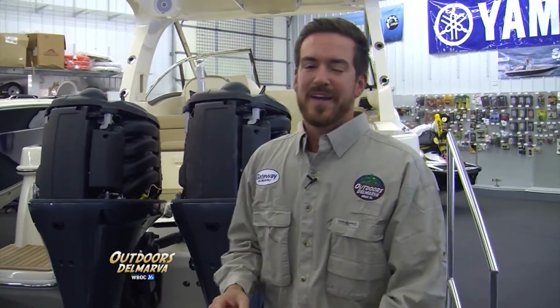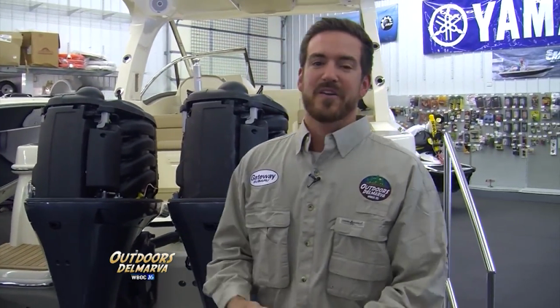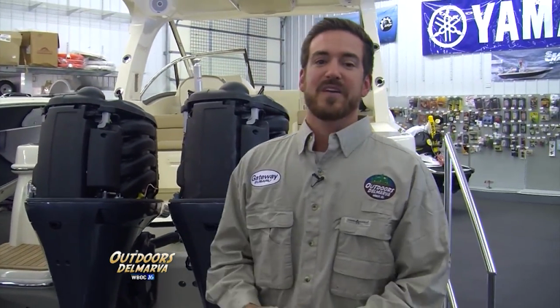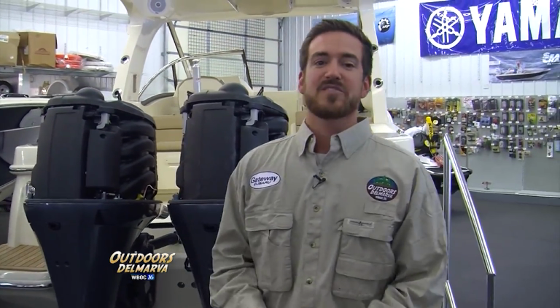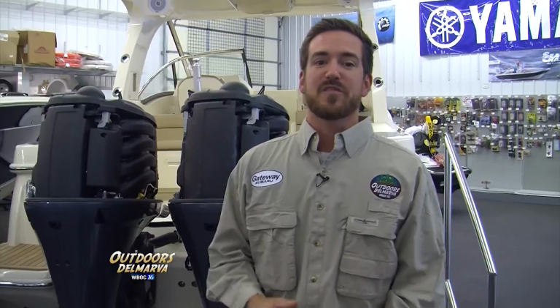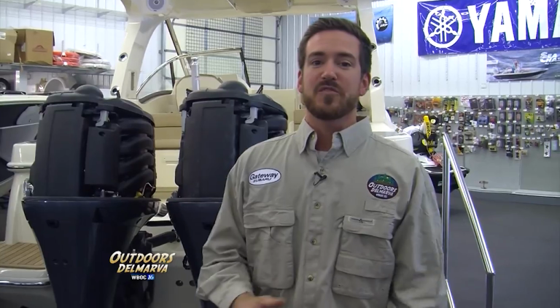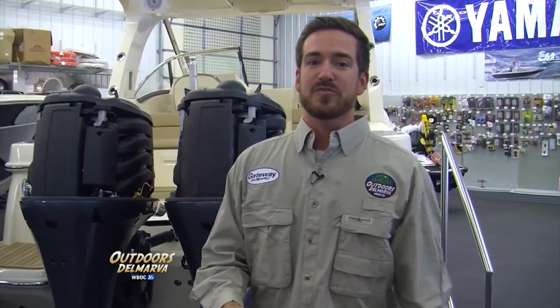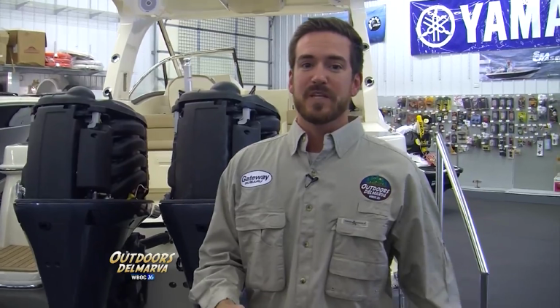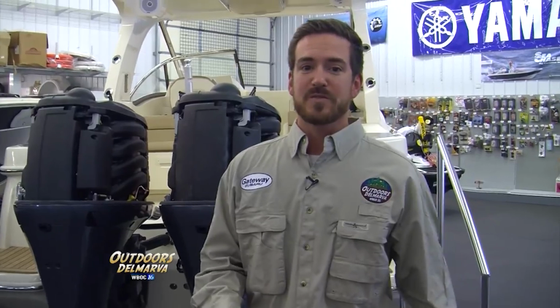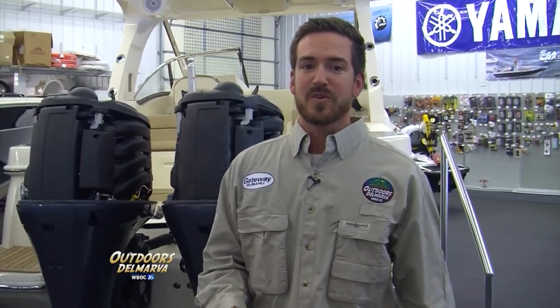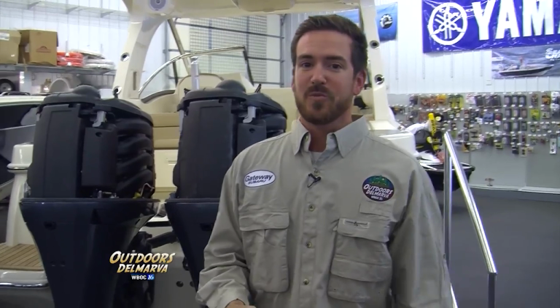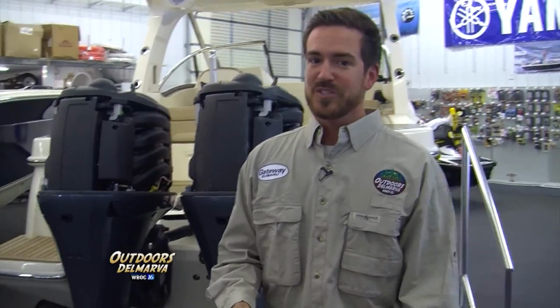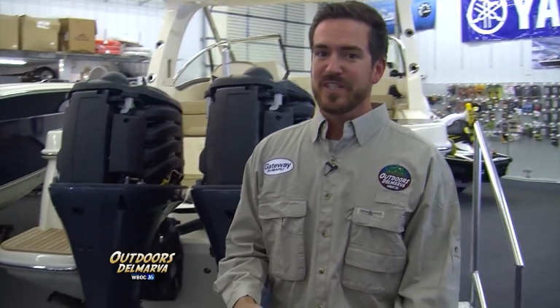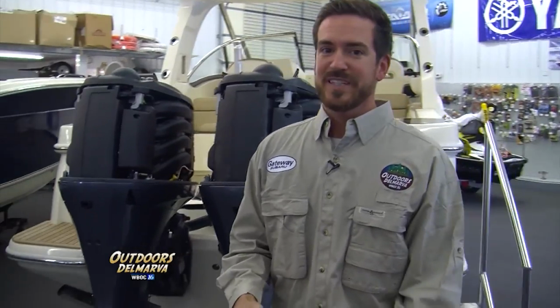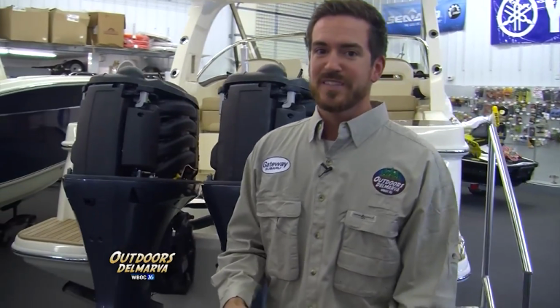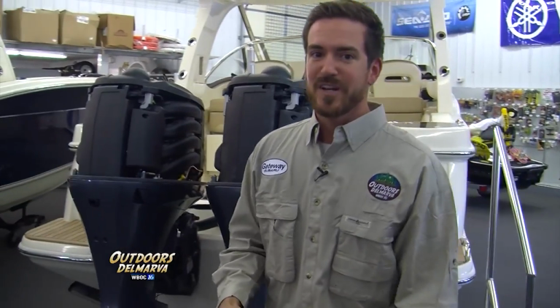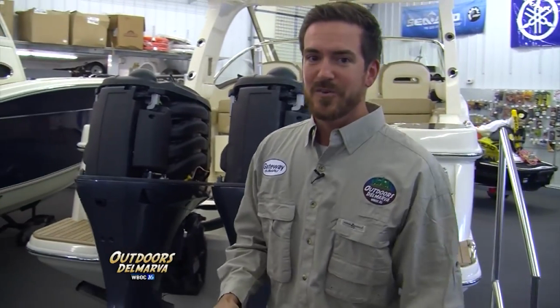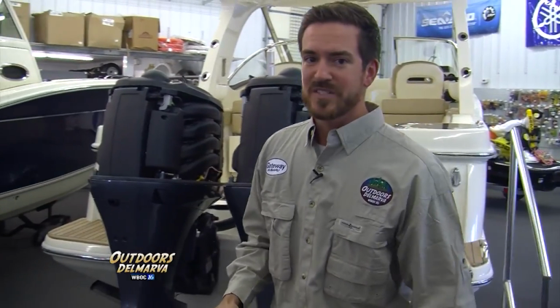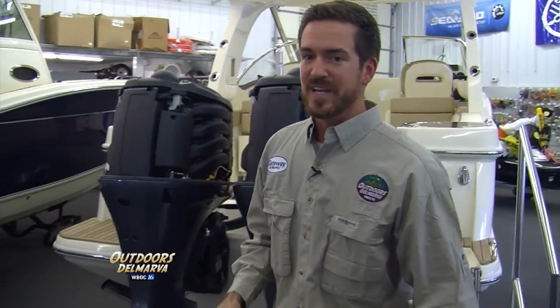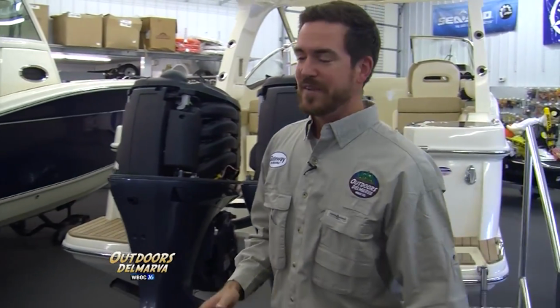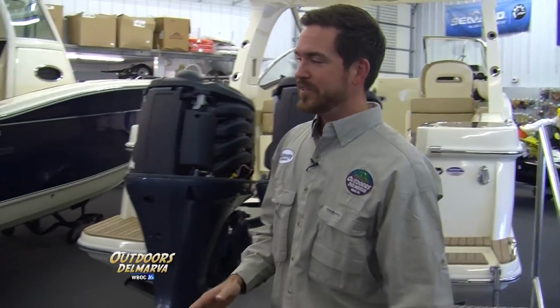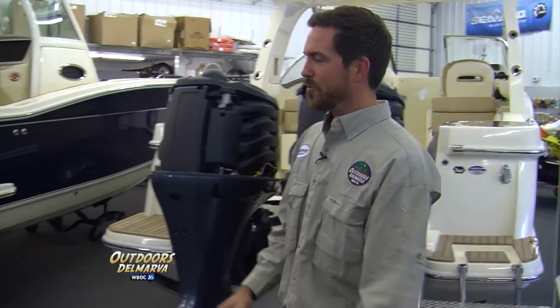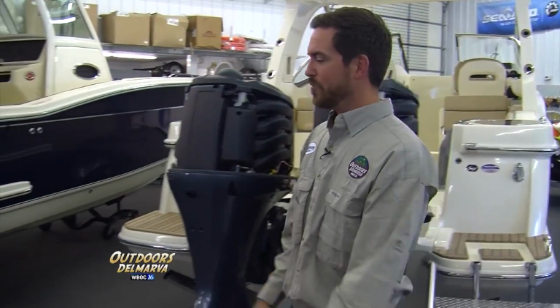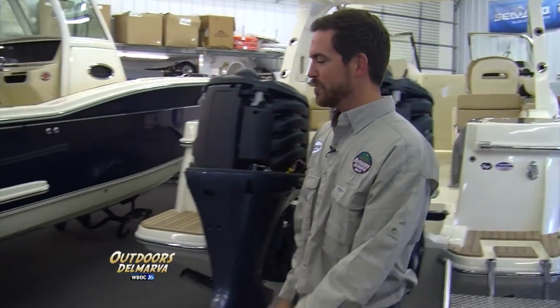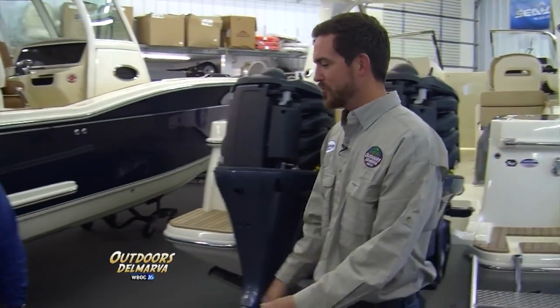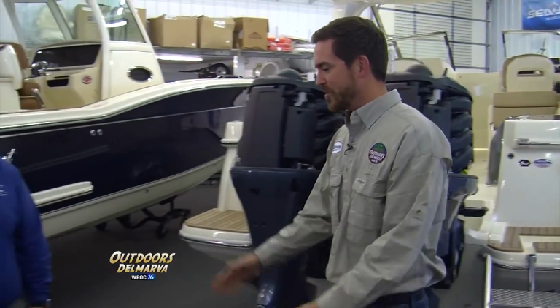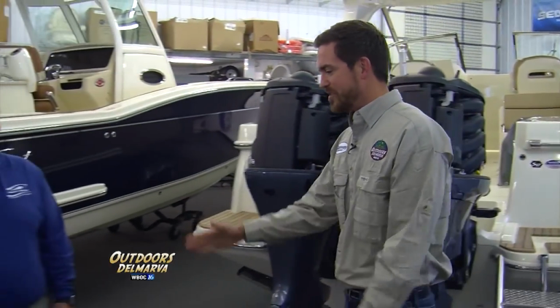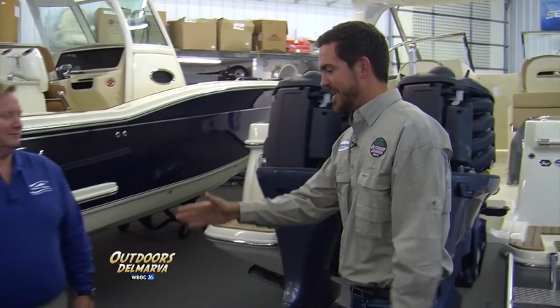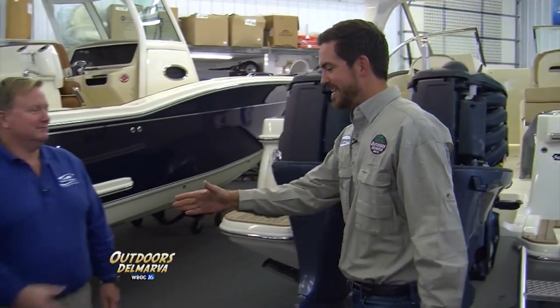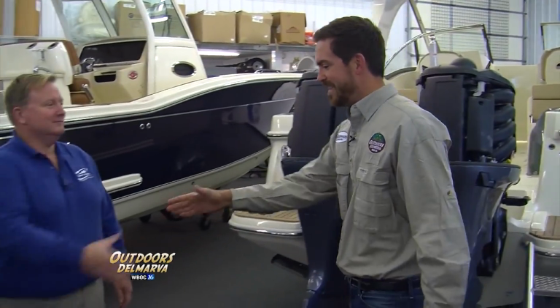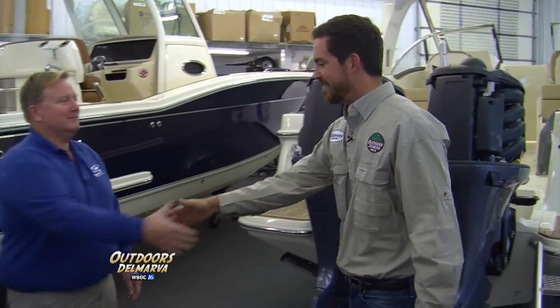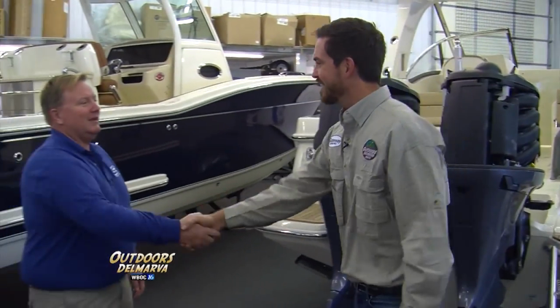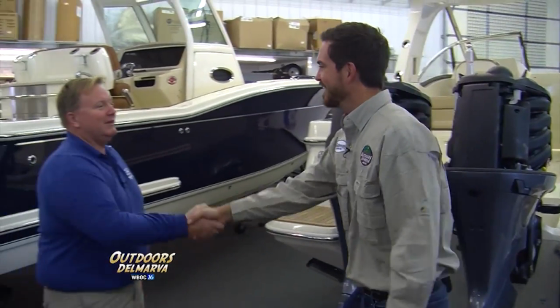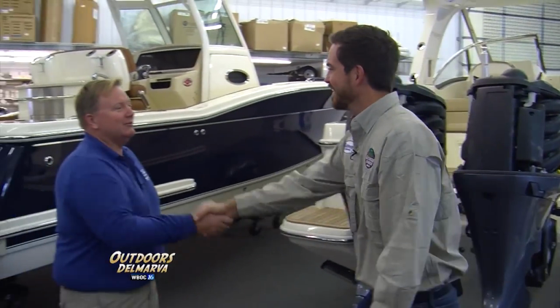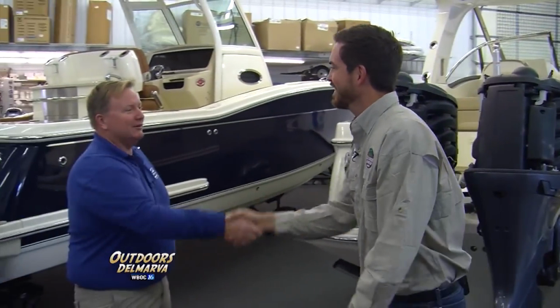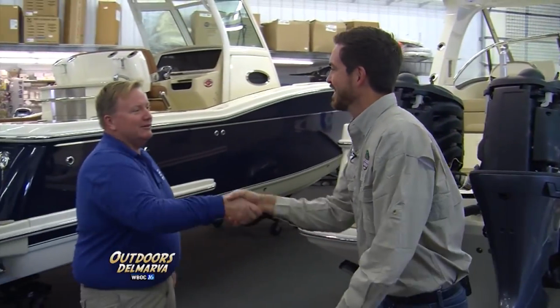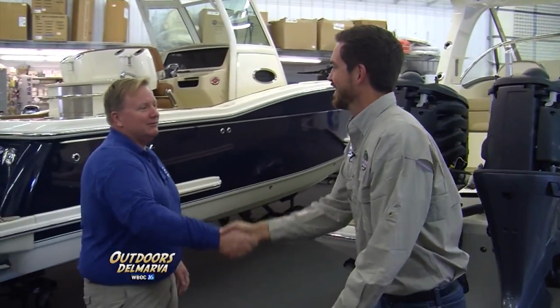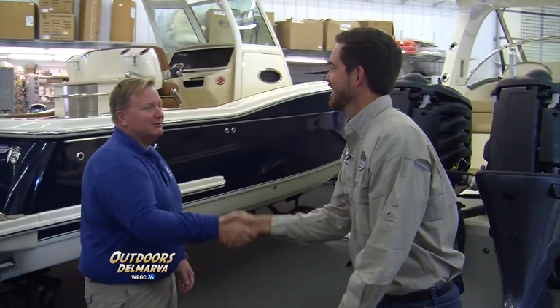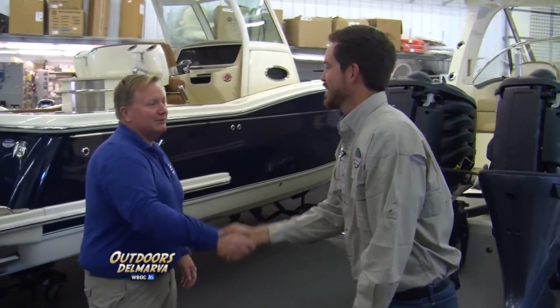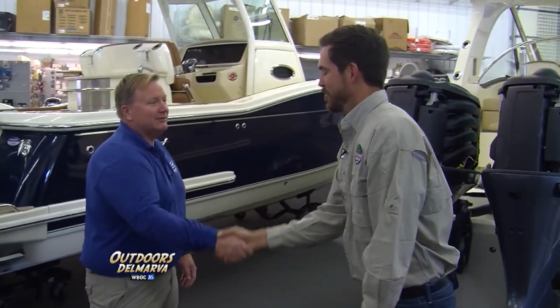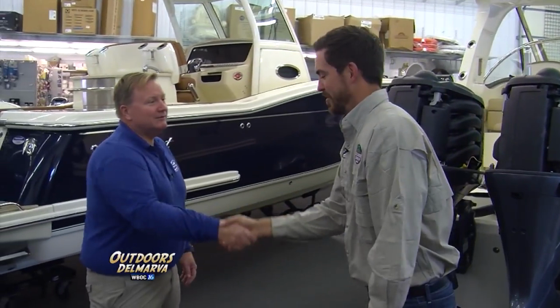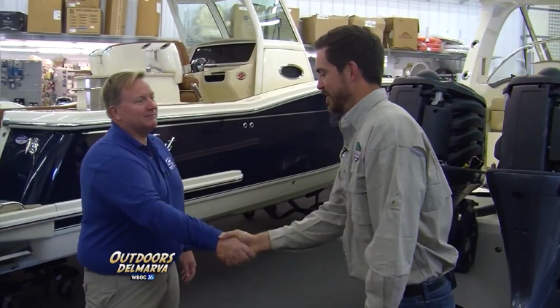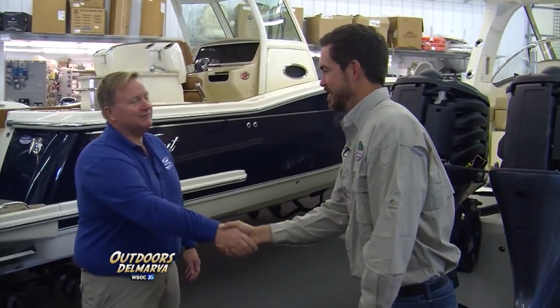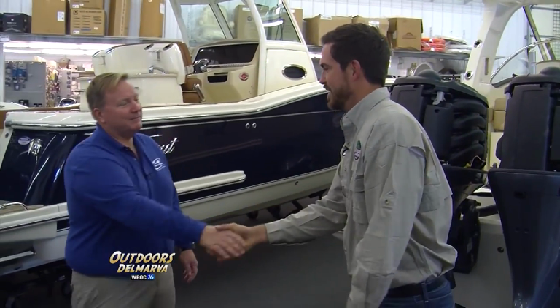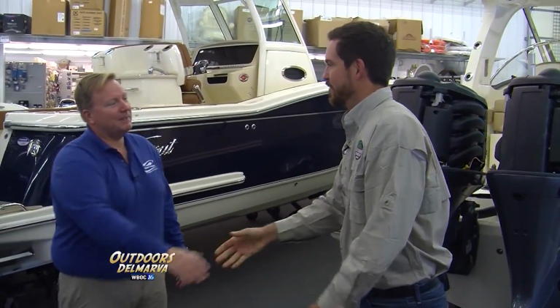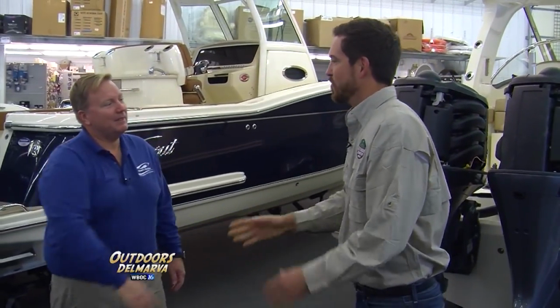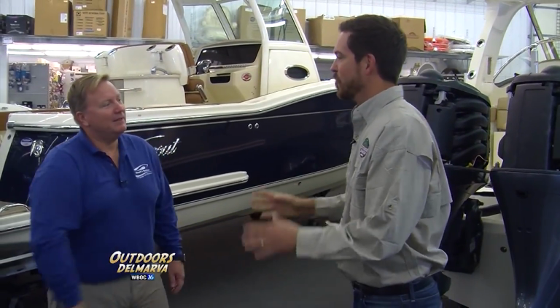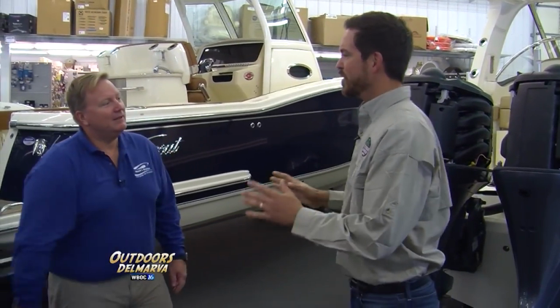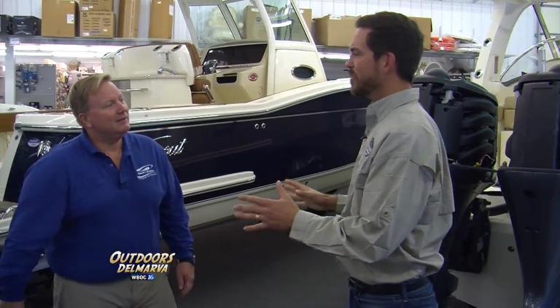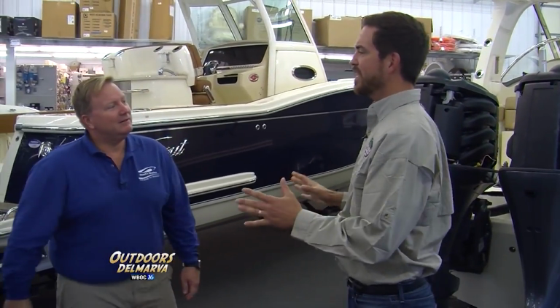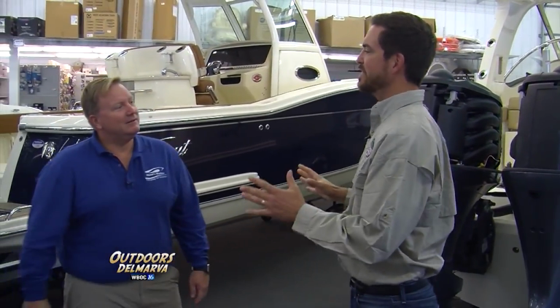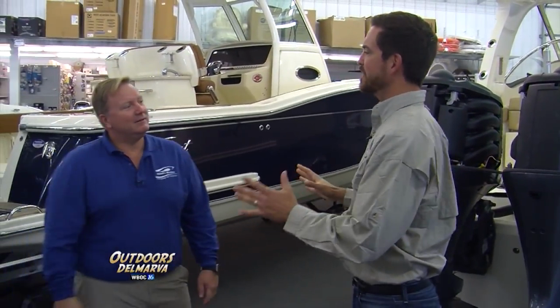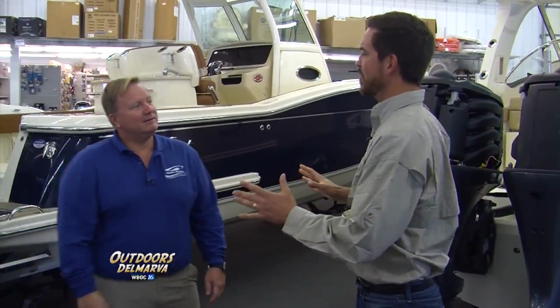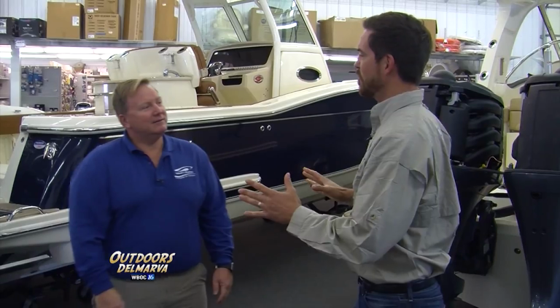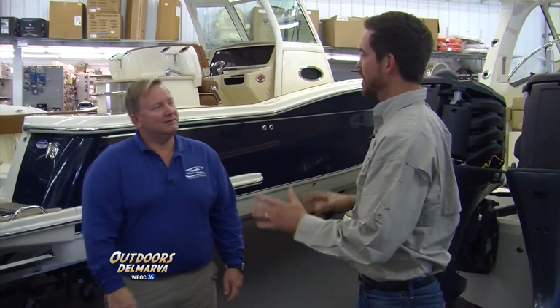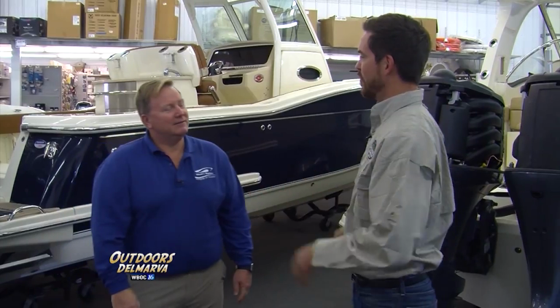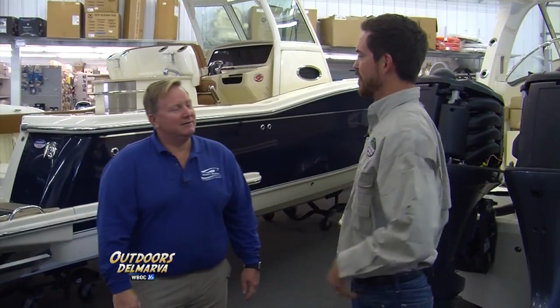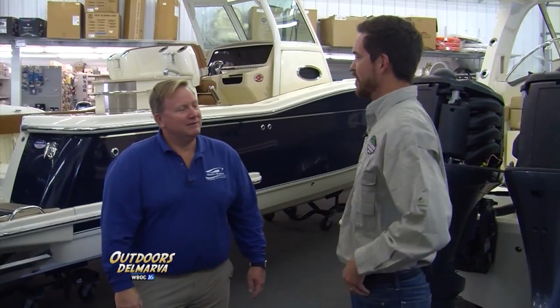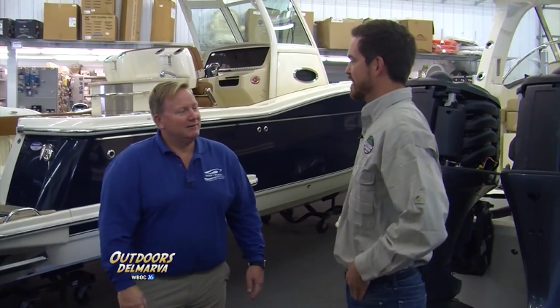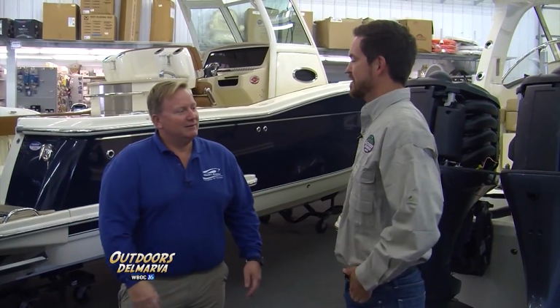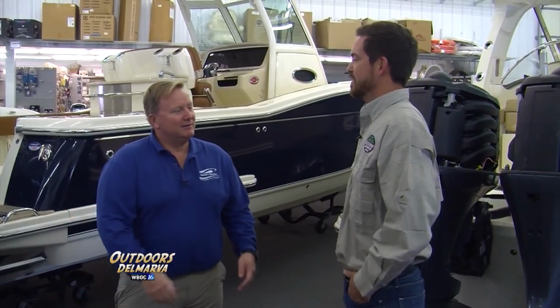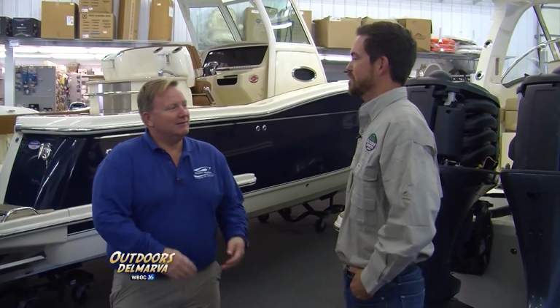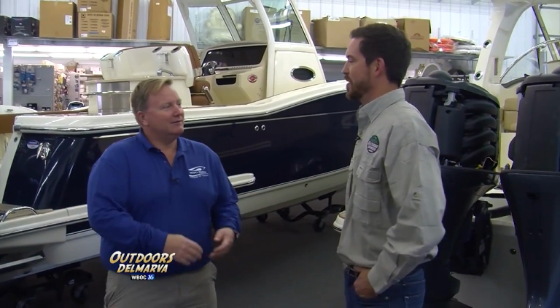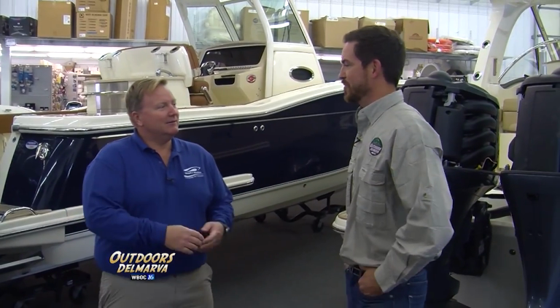Here to give us a few tips on what you need to know is Dave Tuttle from Shorts. Hey Andrew, how are you doing today? Pretty good, Dave. So what do we need to know about winterizing these boats?